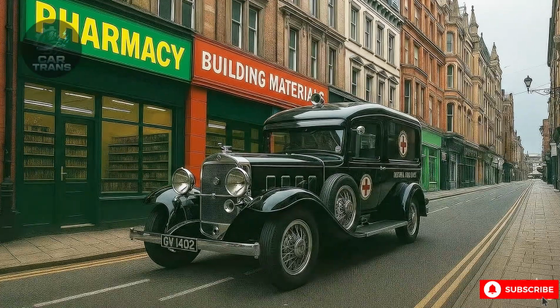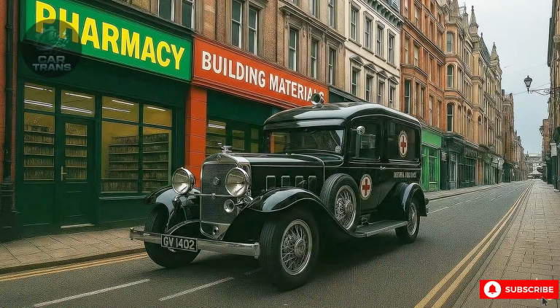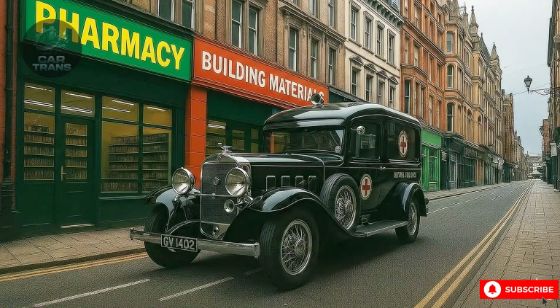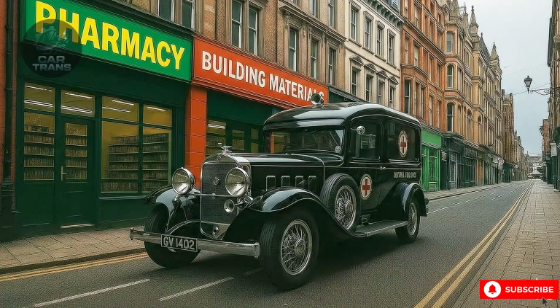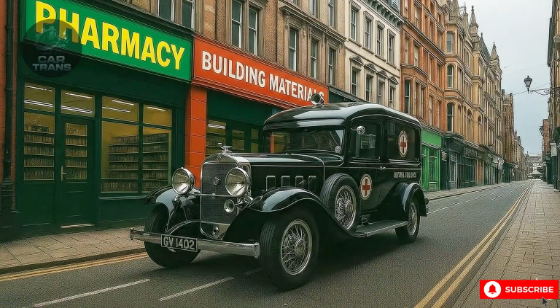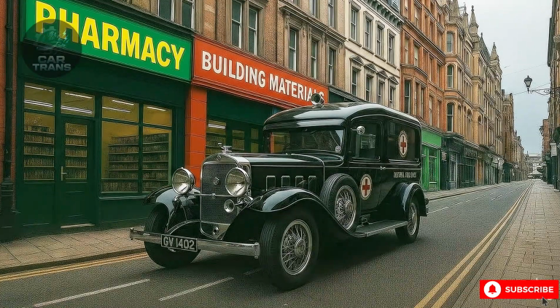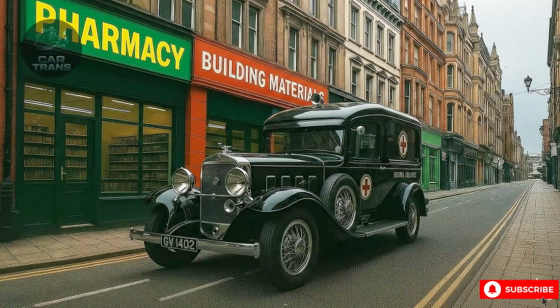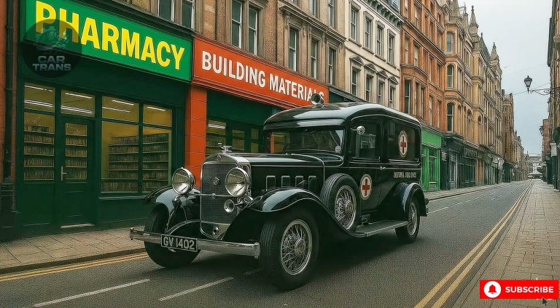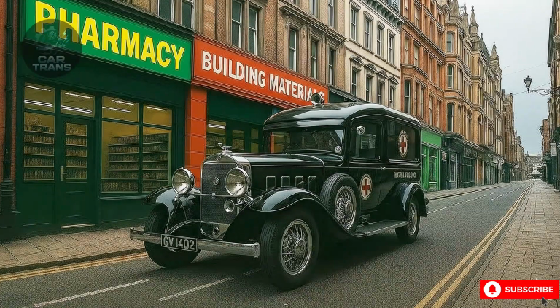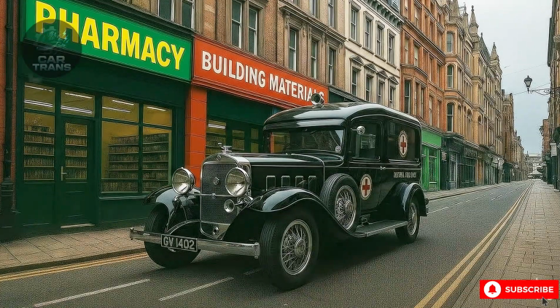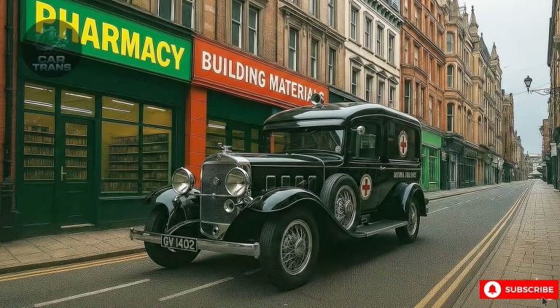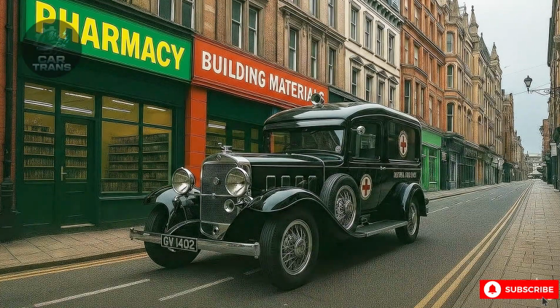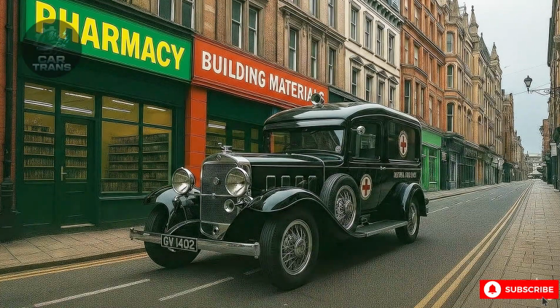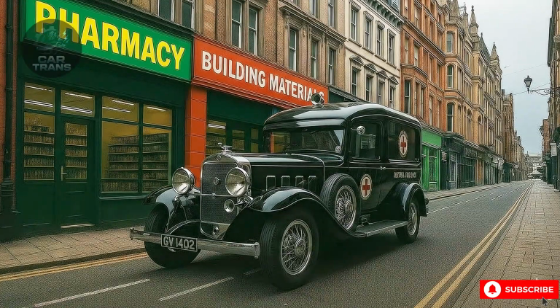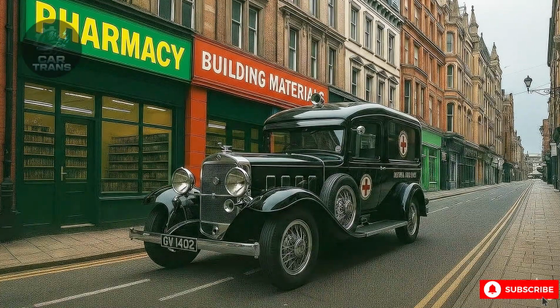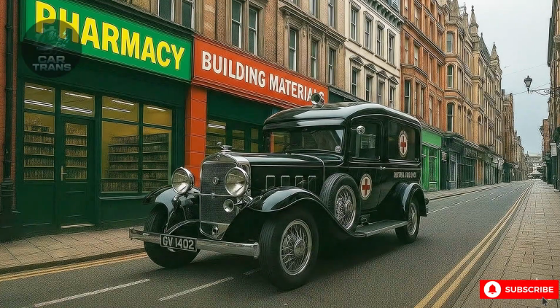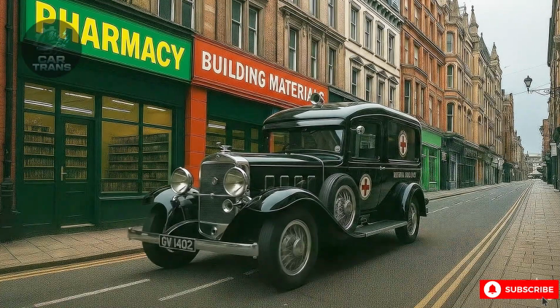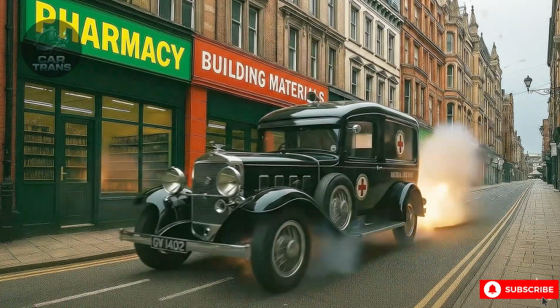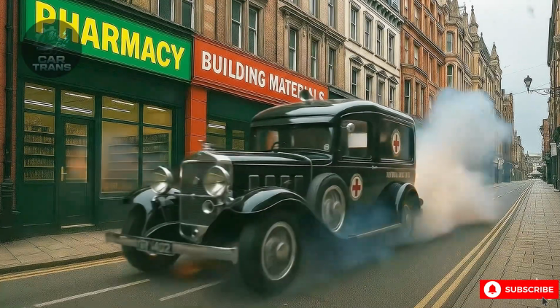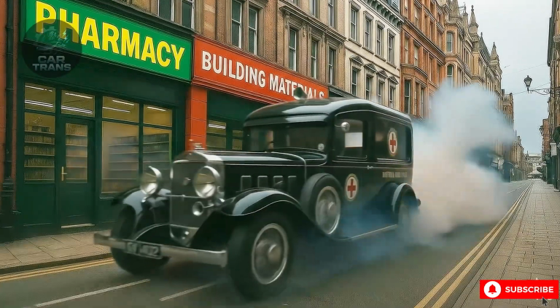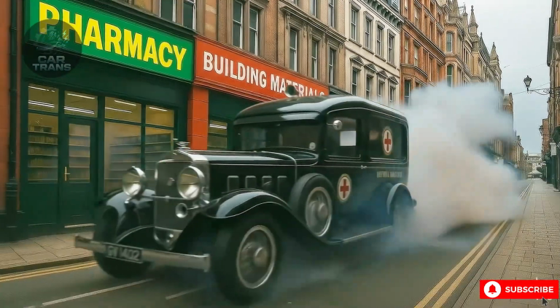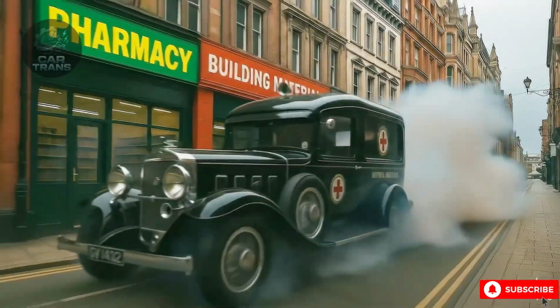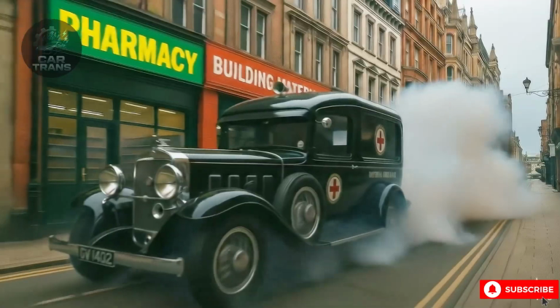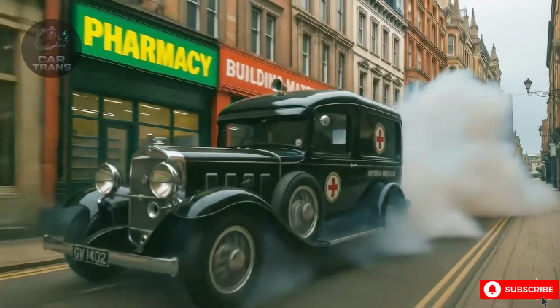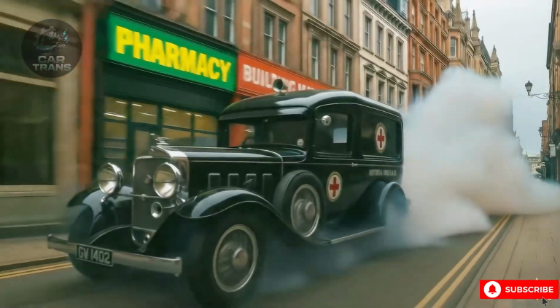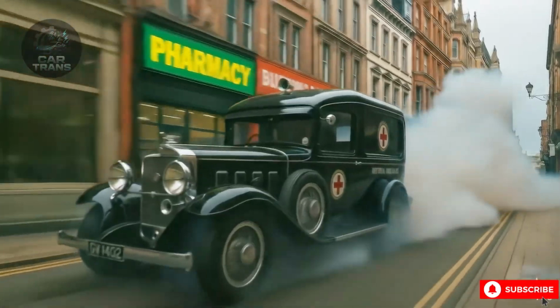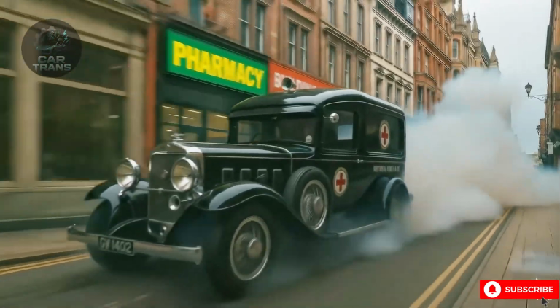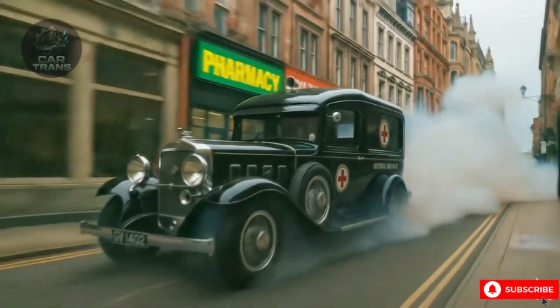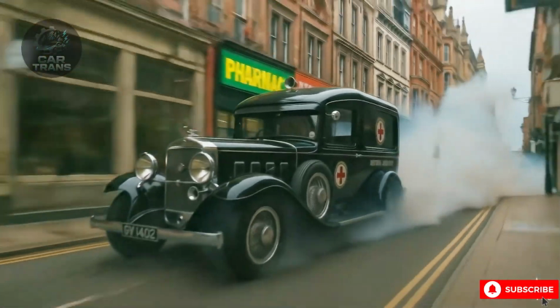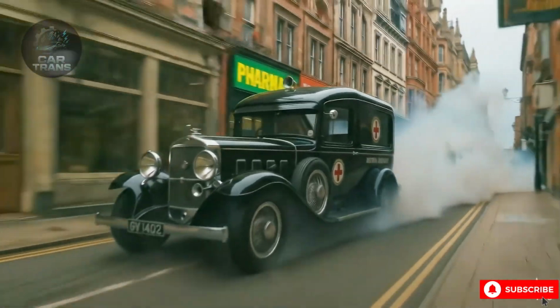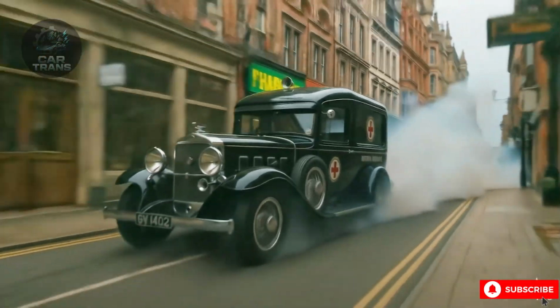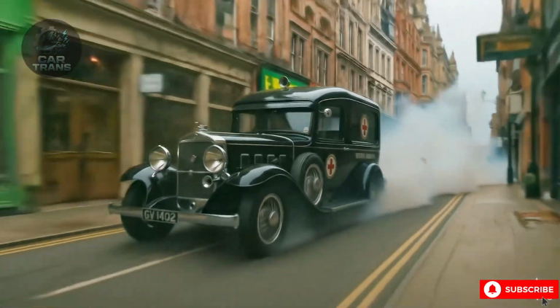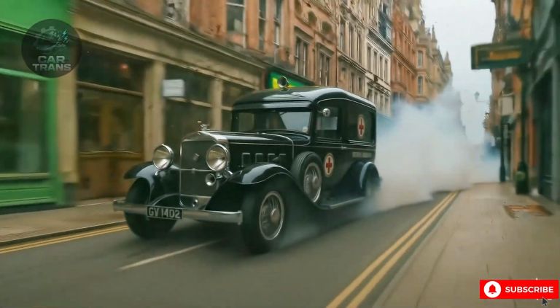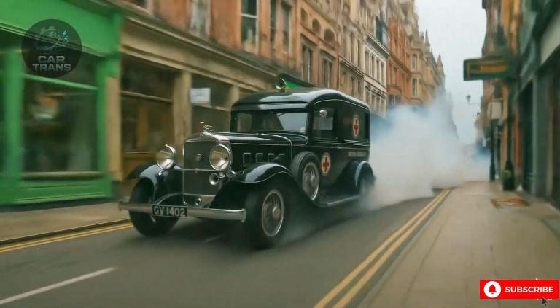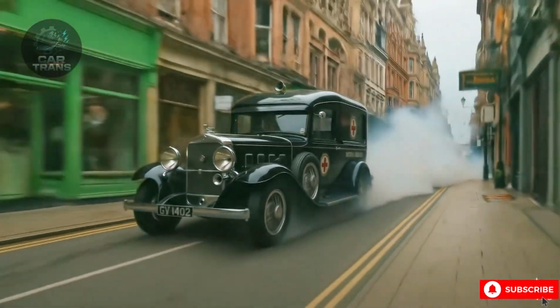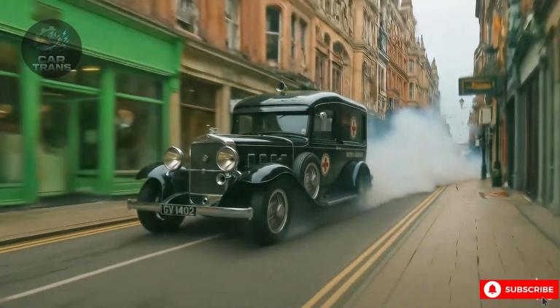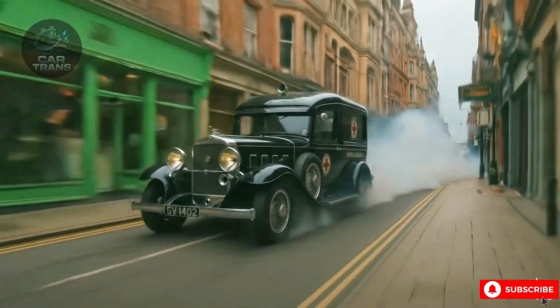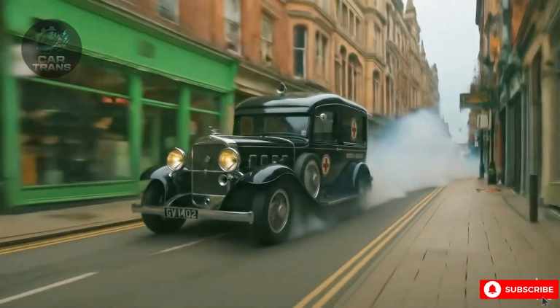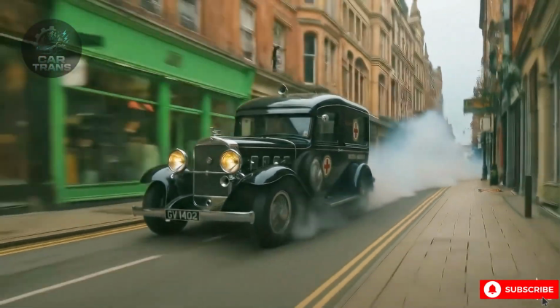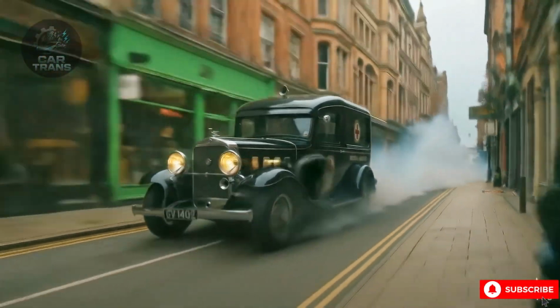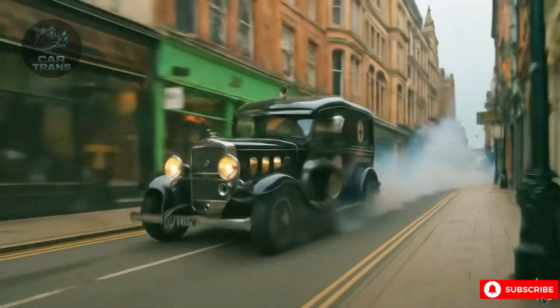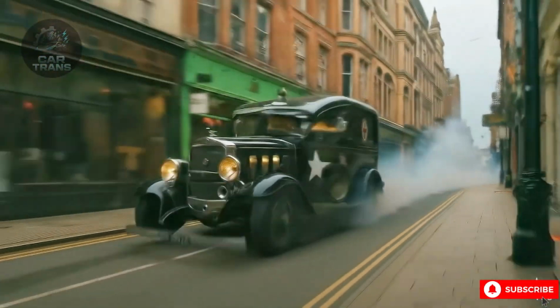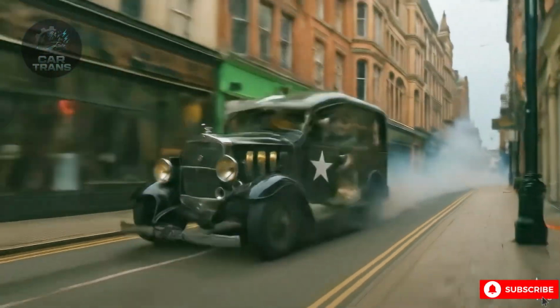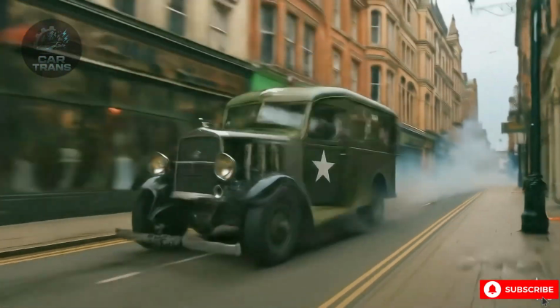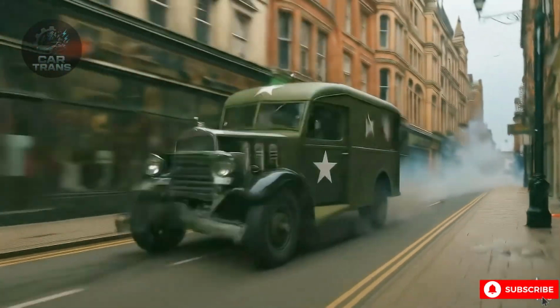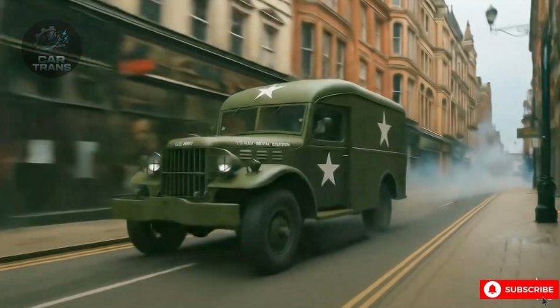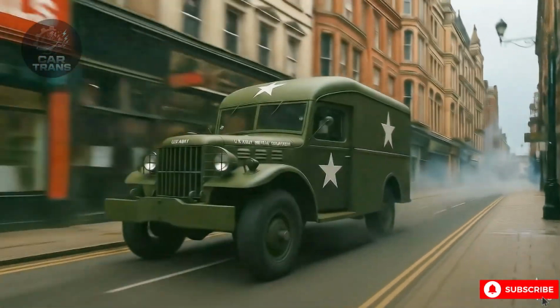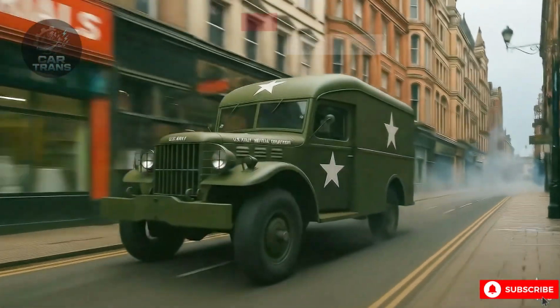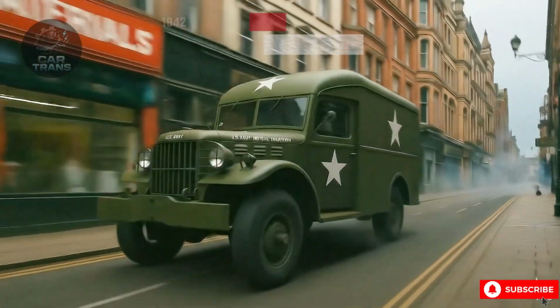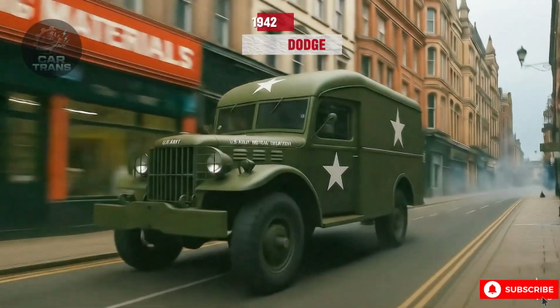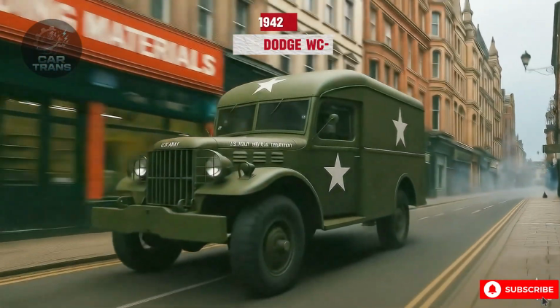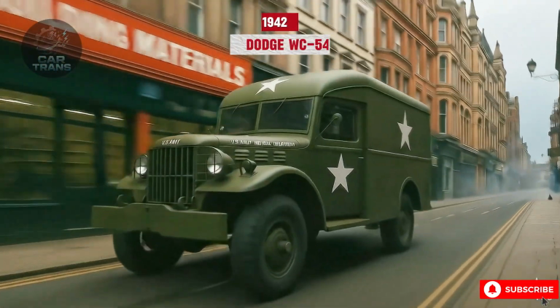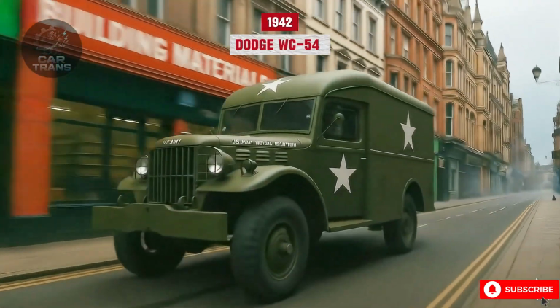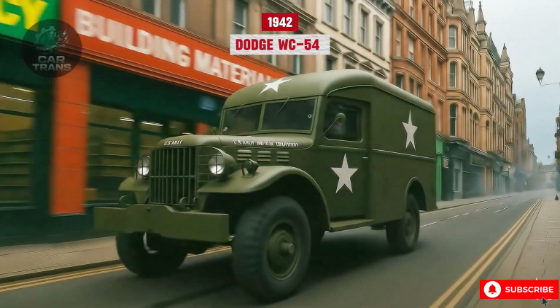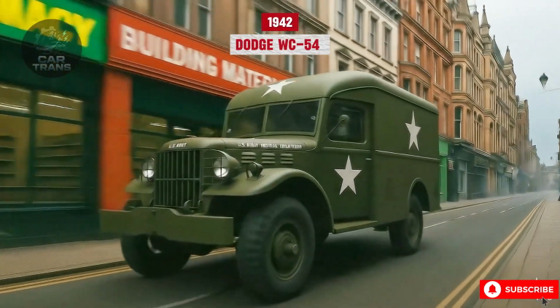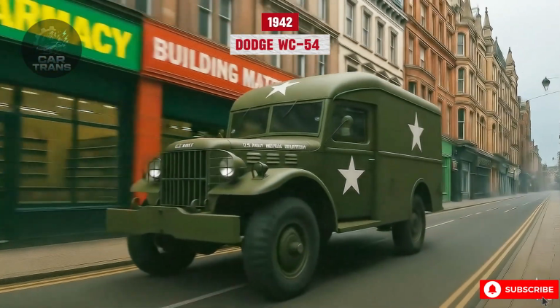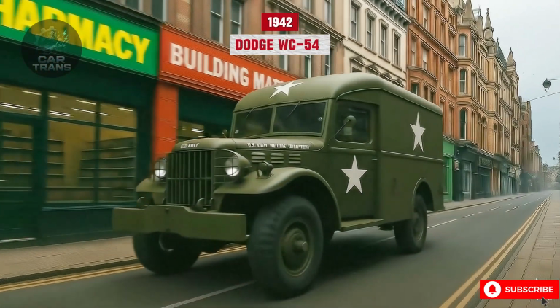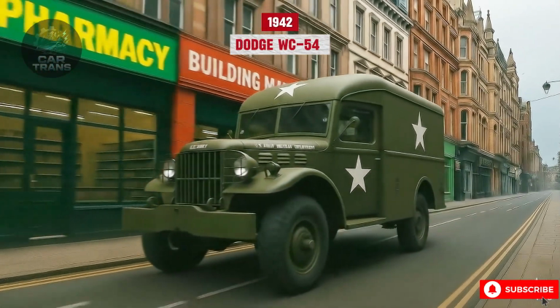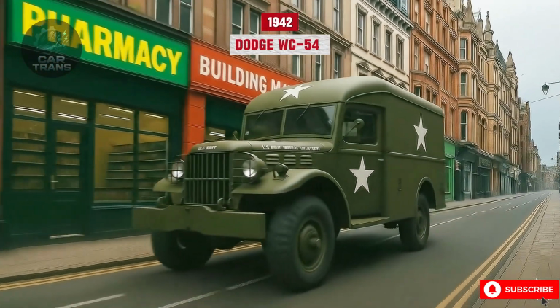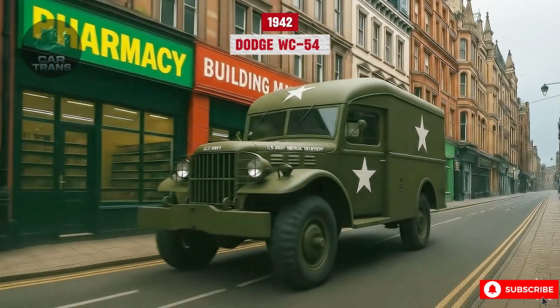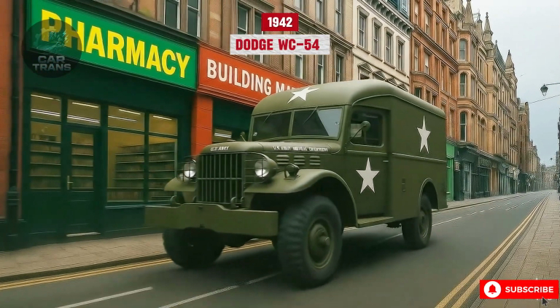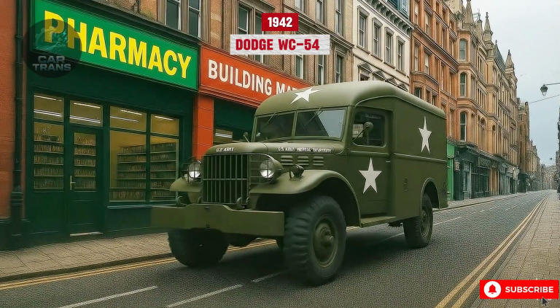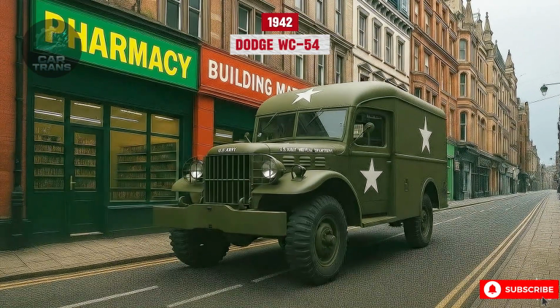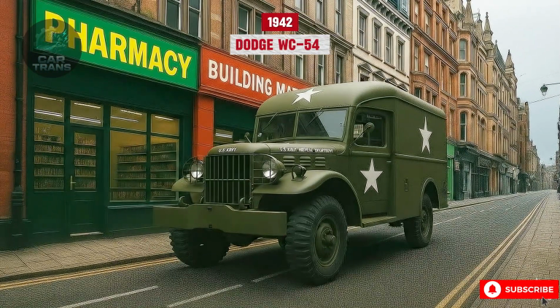The 1940s marked another leap, as military ambulances like the Dodge WC54 brought life-saving speed to the front lines.